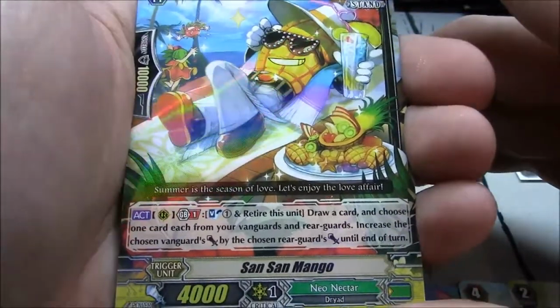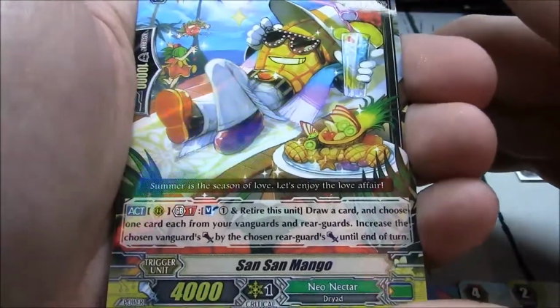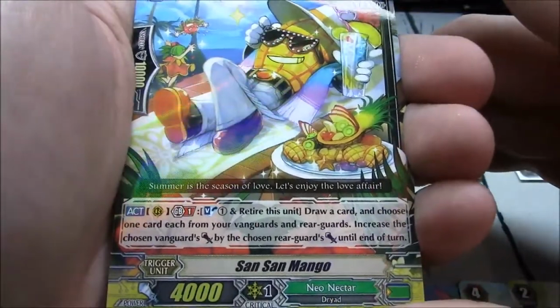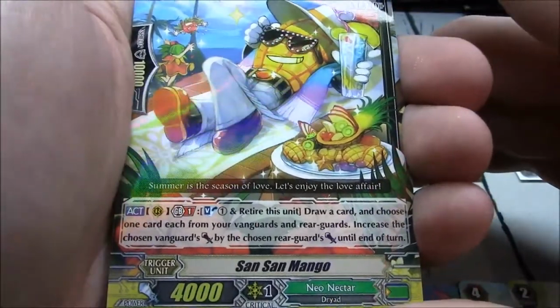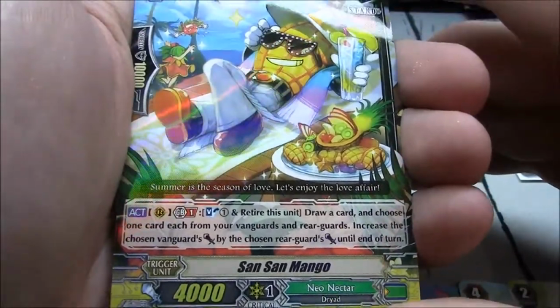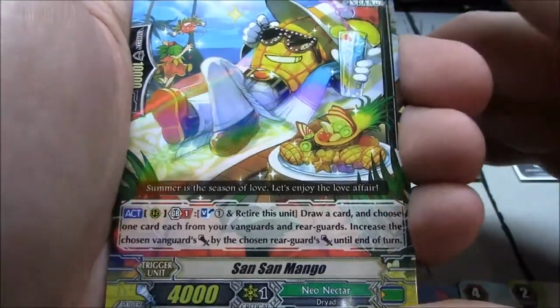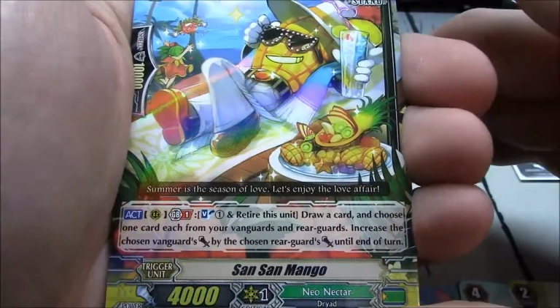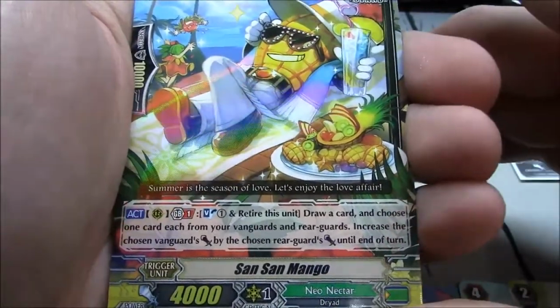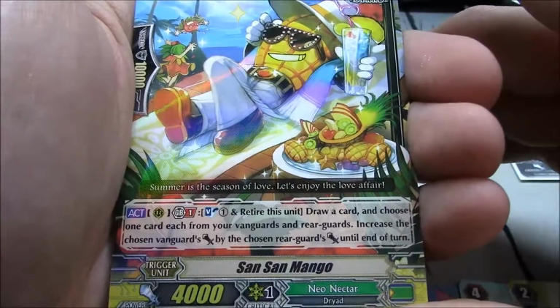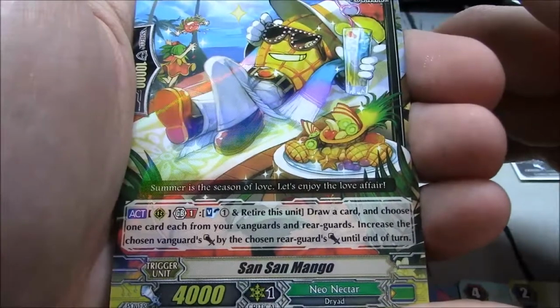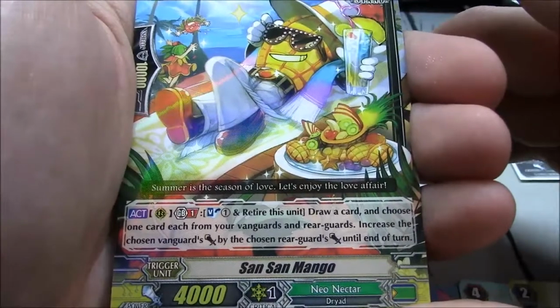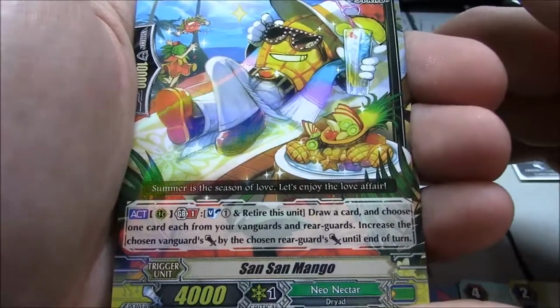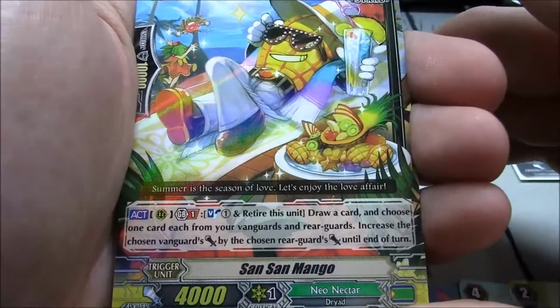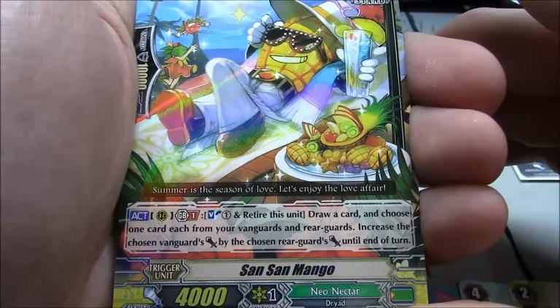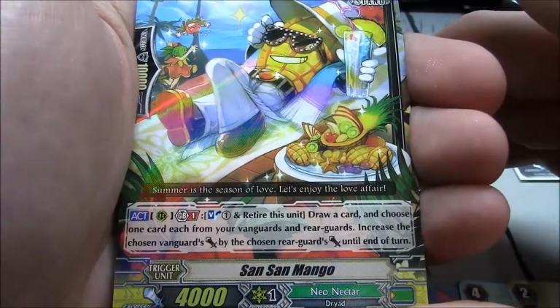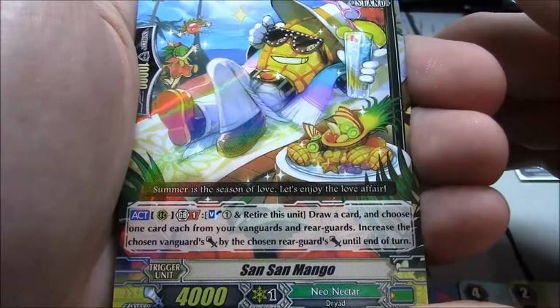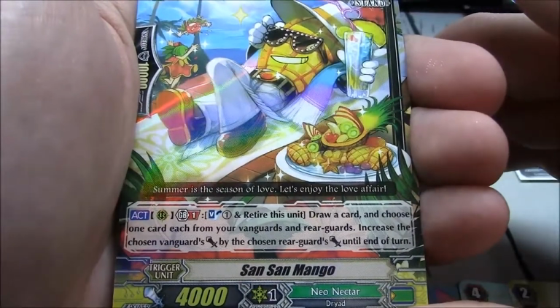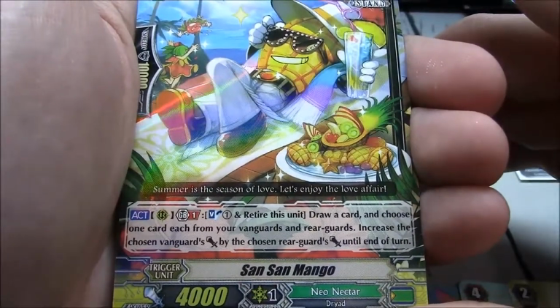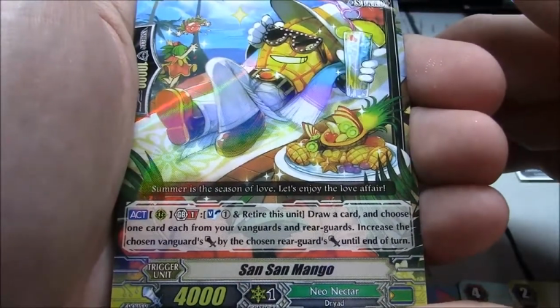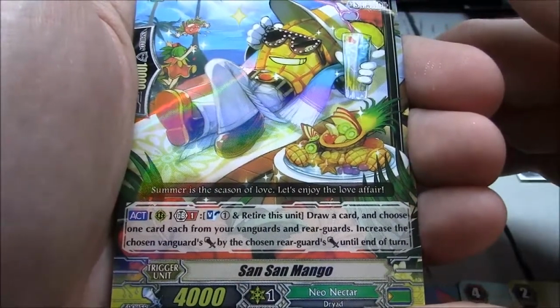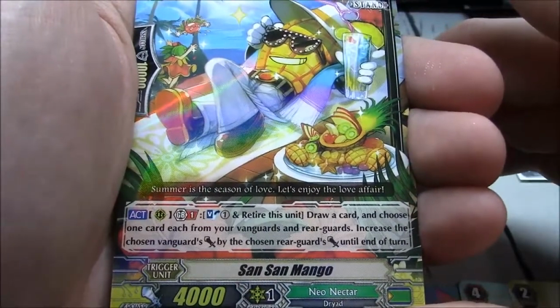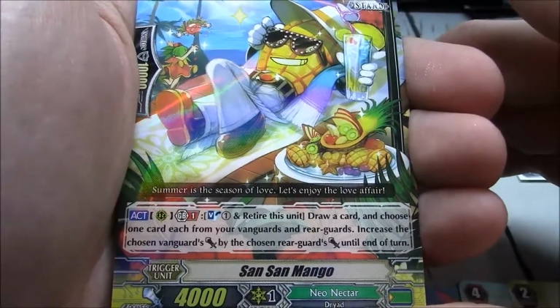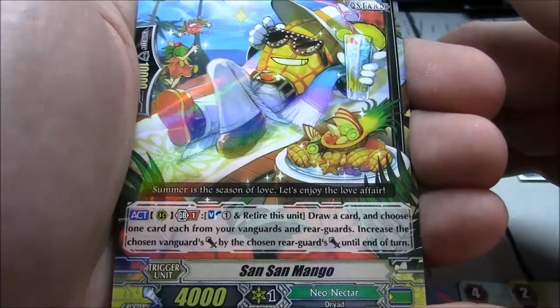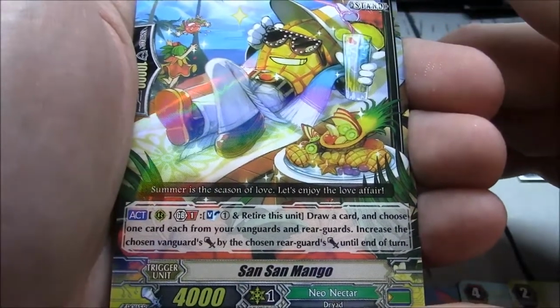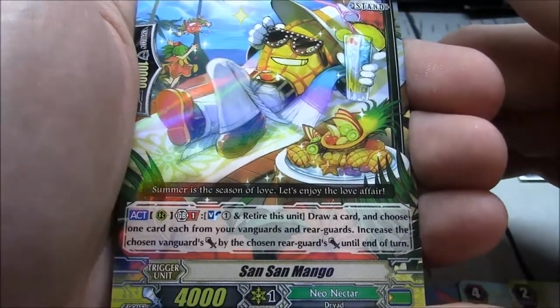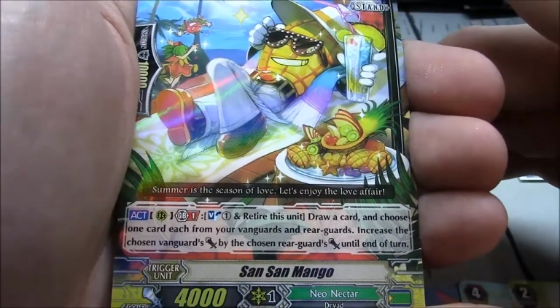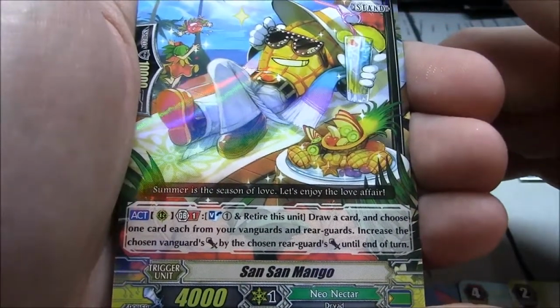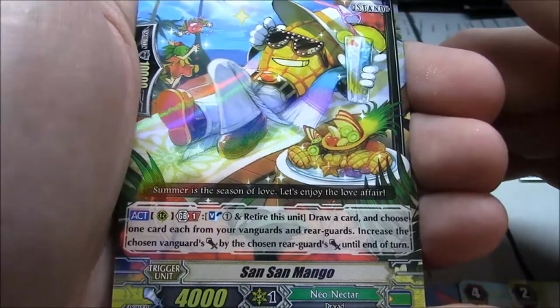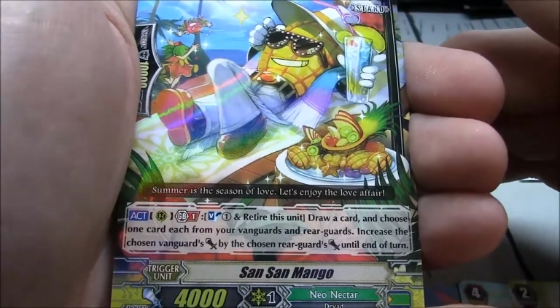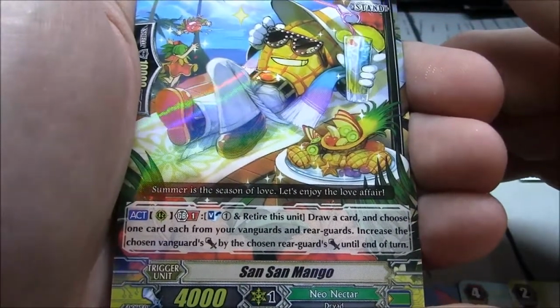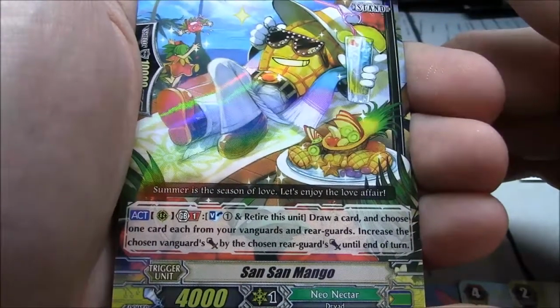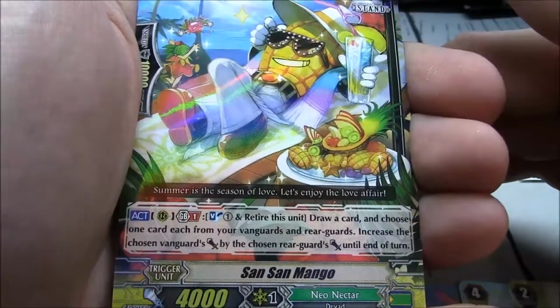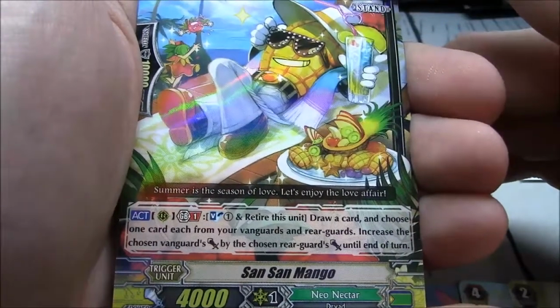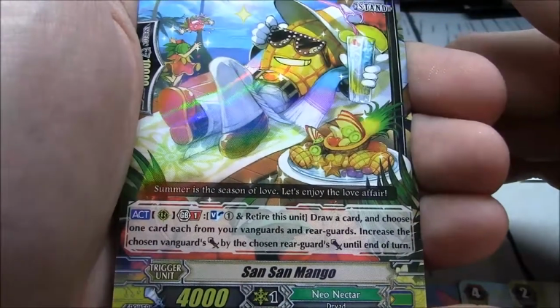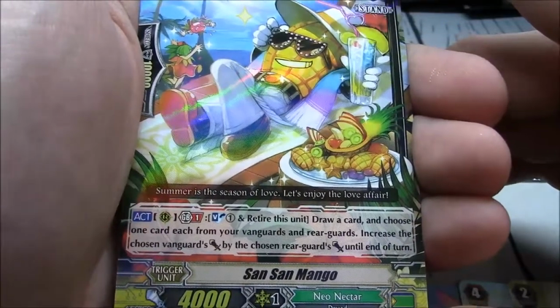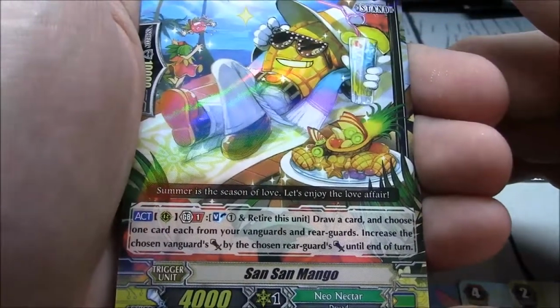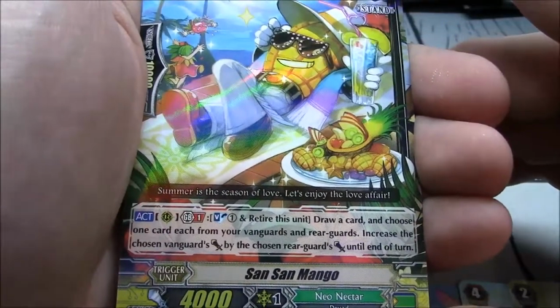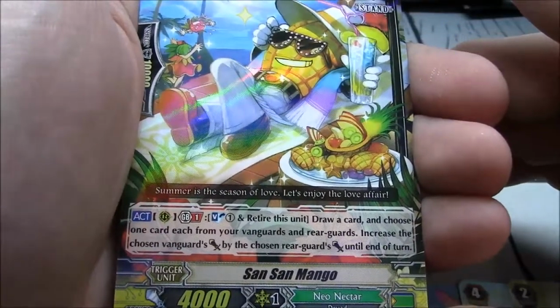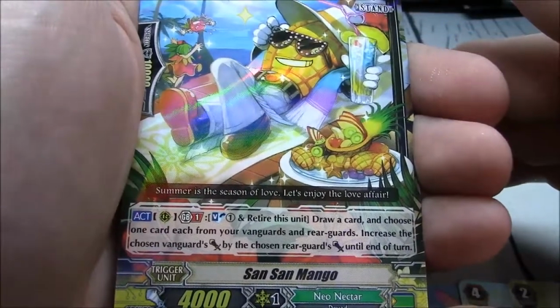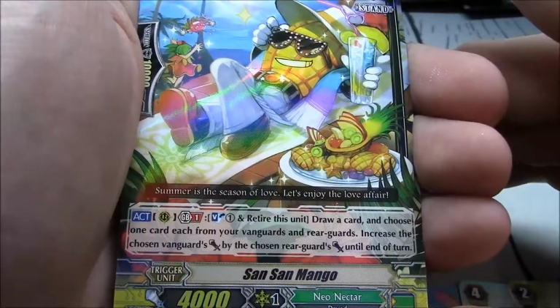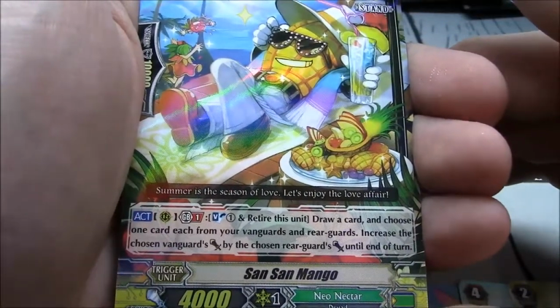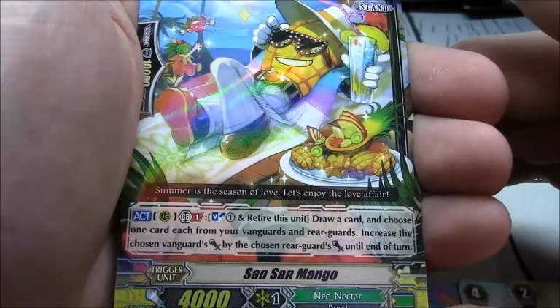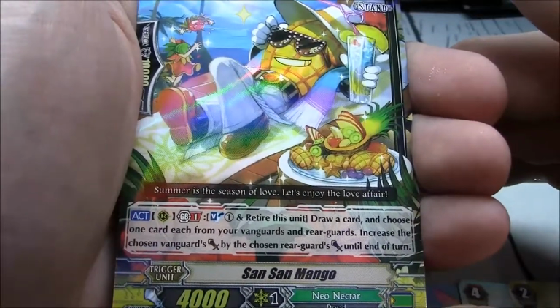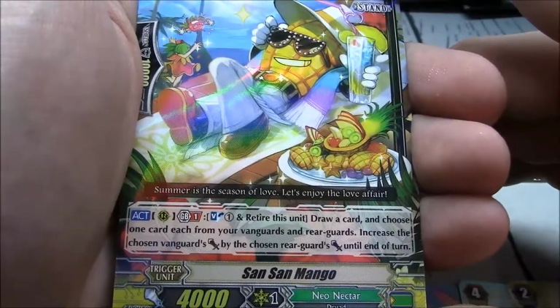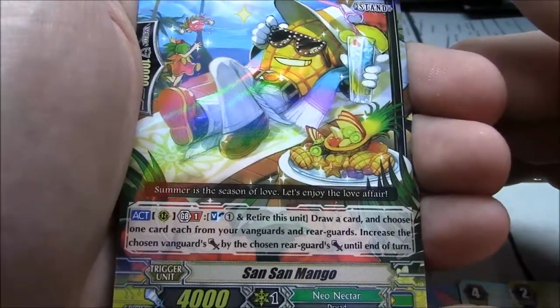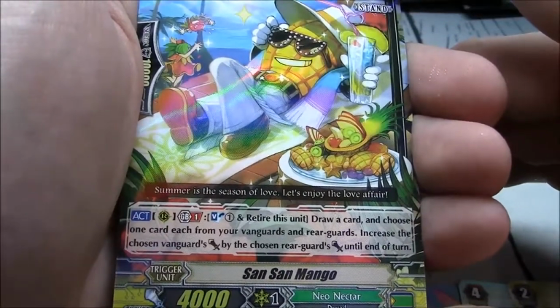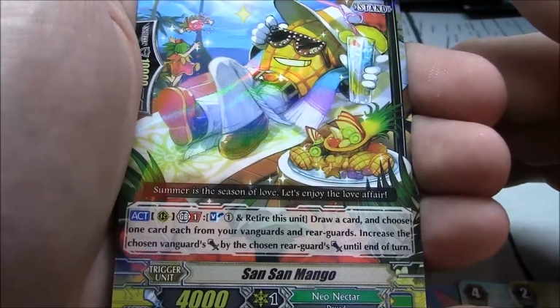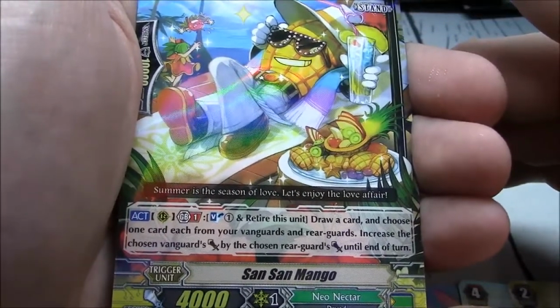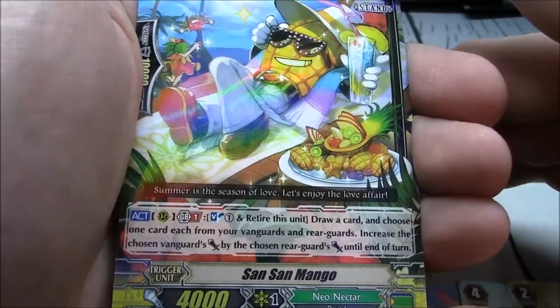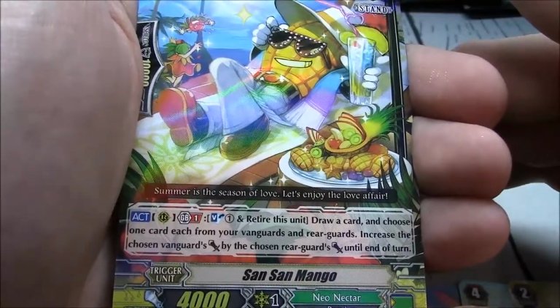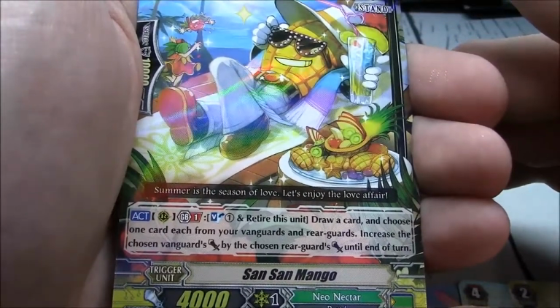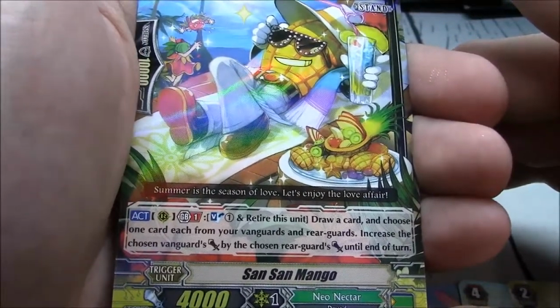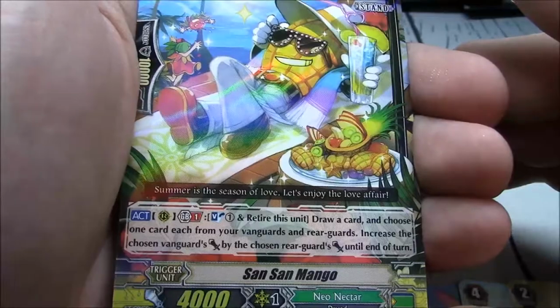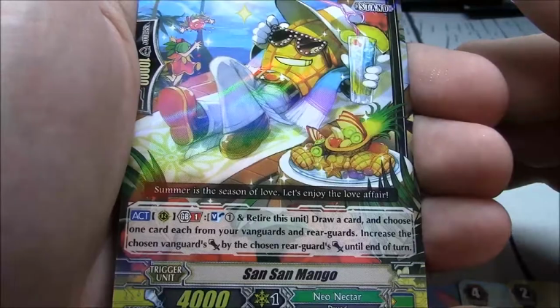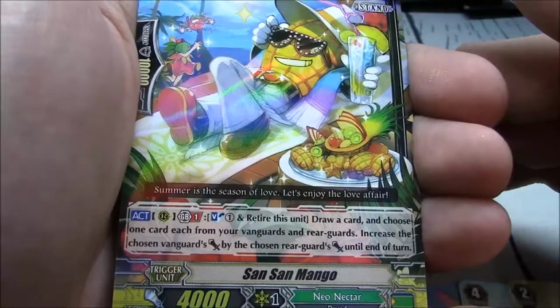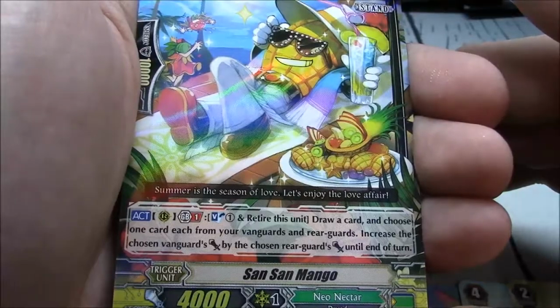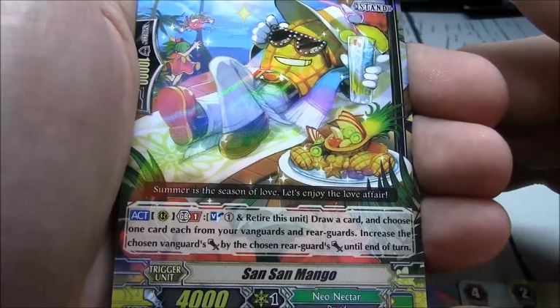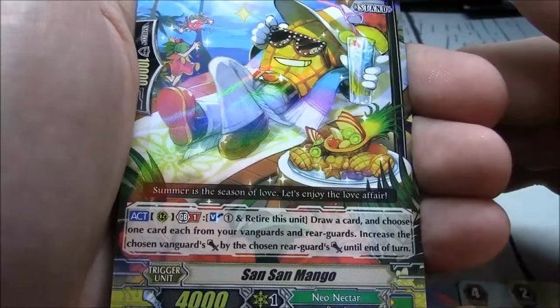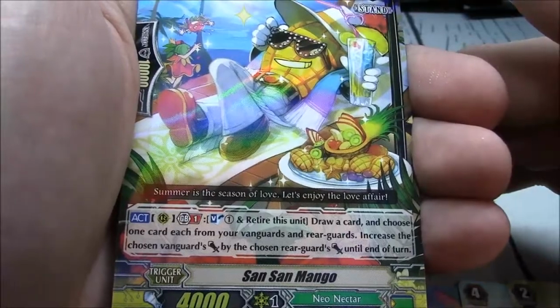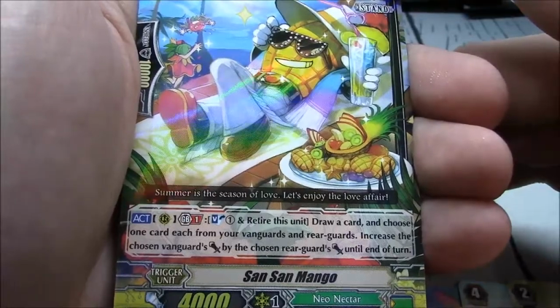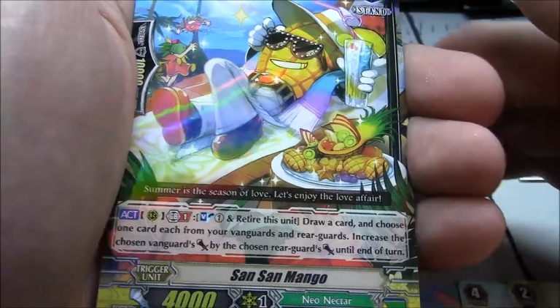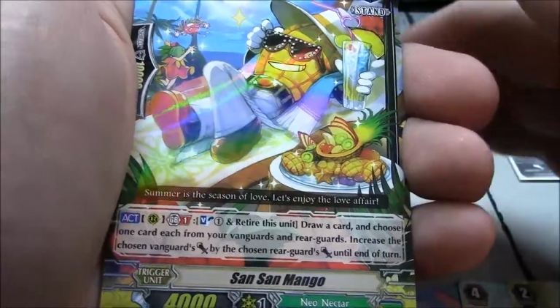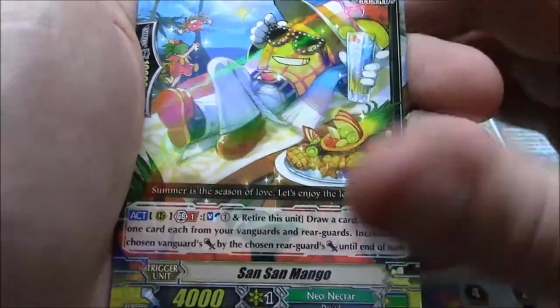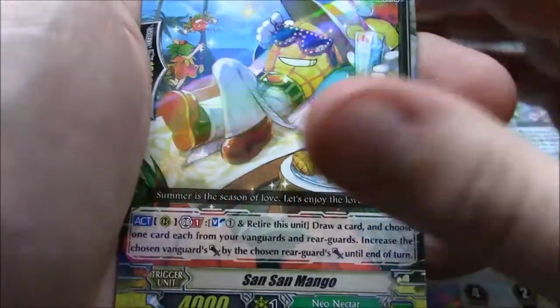GB1 — soul blast 1 and retire this unit, draw a card. Choose one card each from your vanguard and rearguards, and increase the chosen vanguard's power by the chosen rearguard's power.